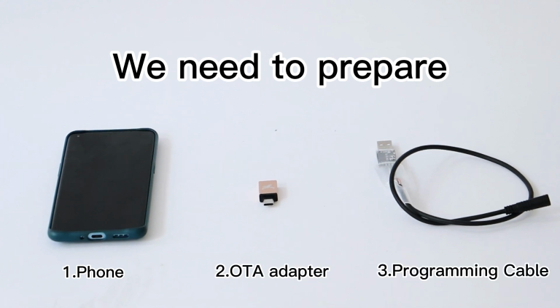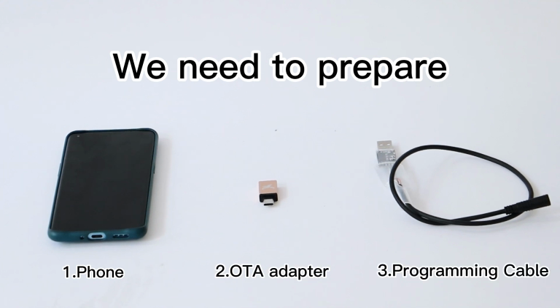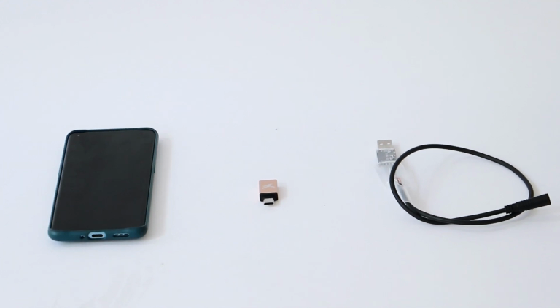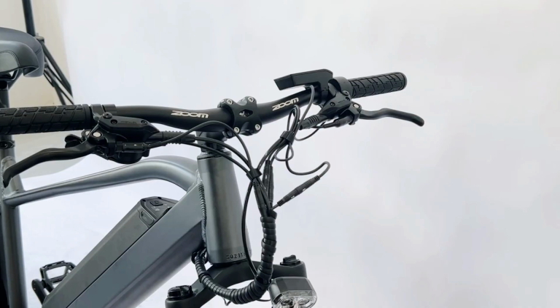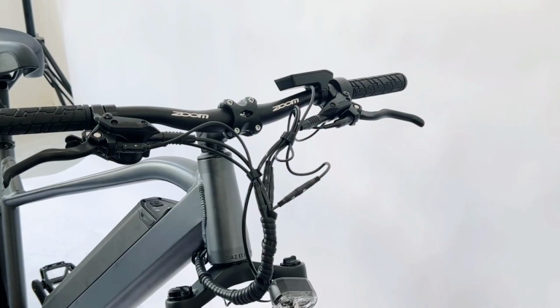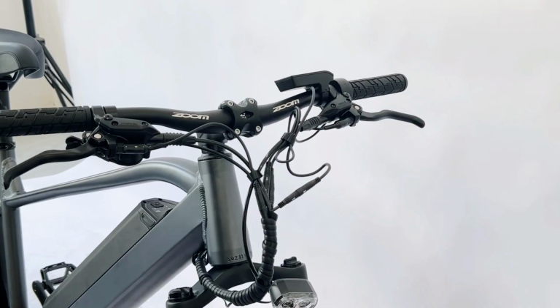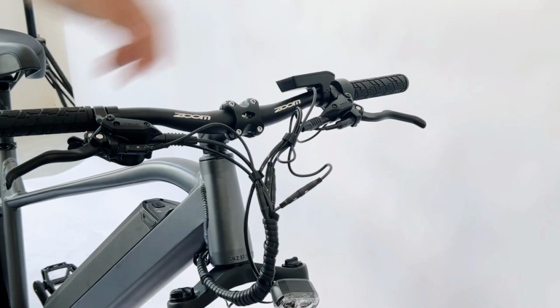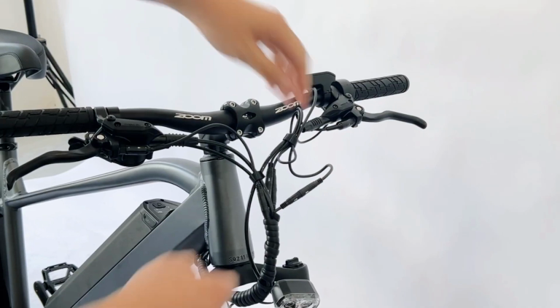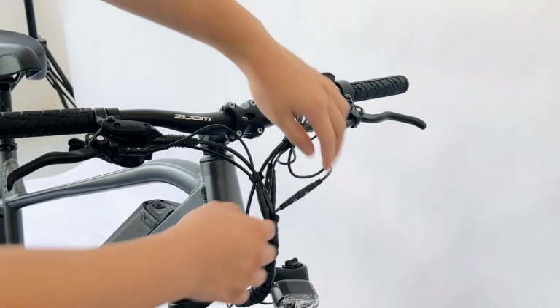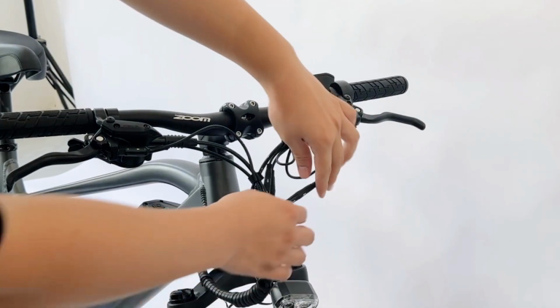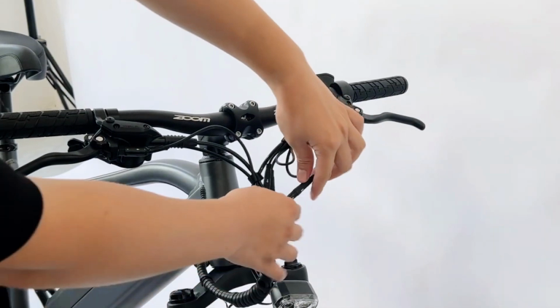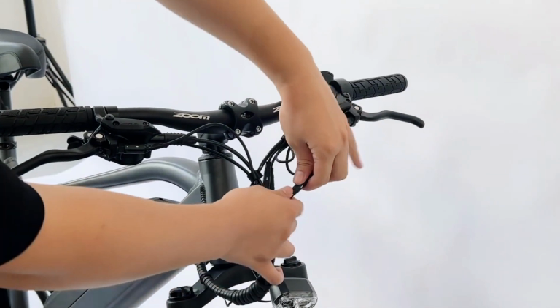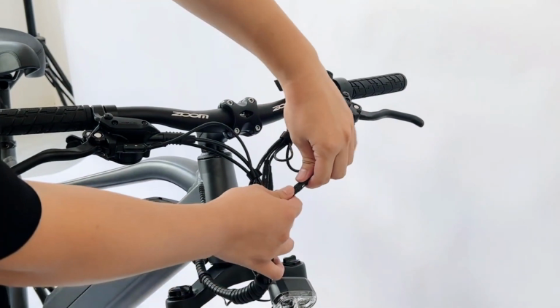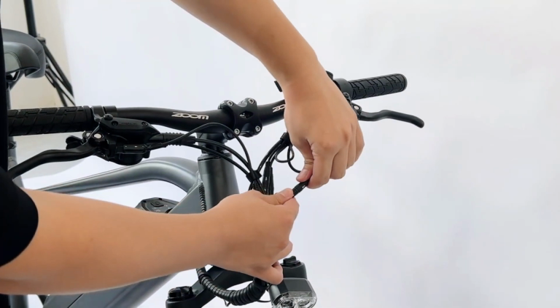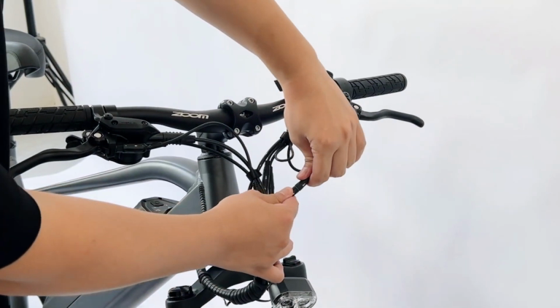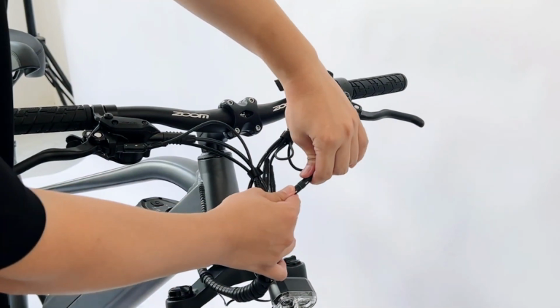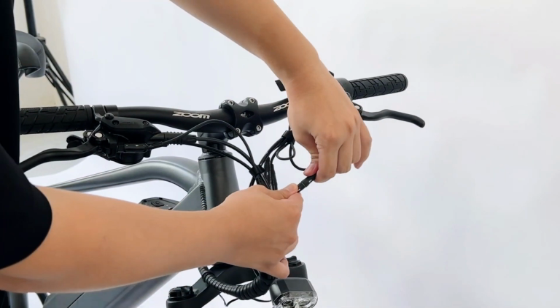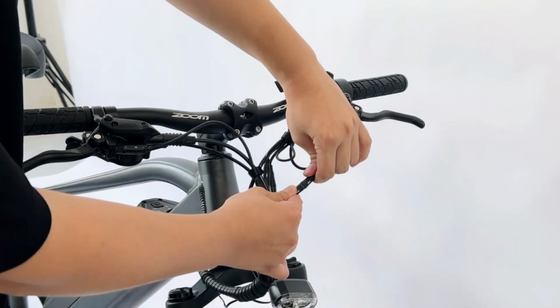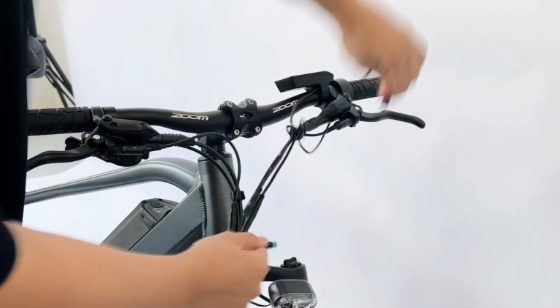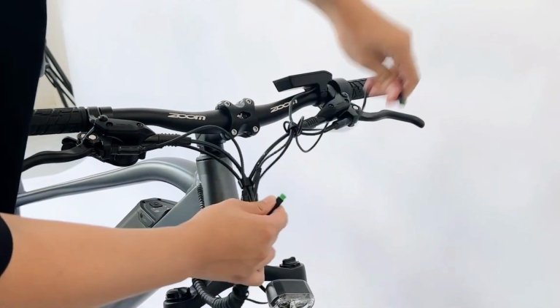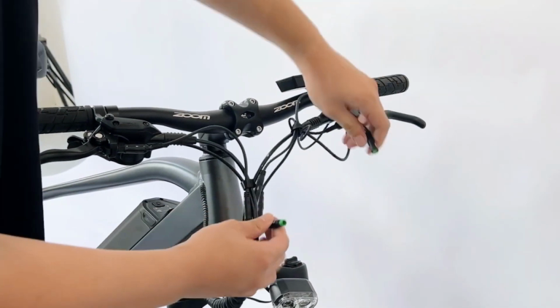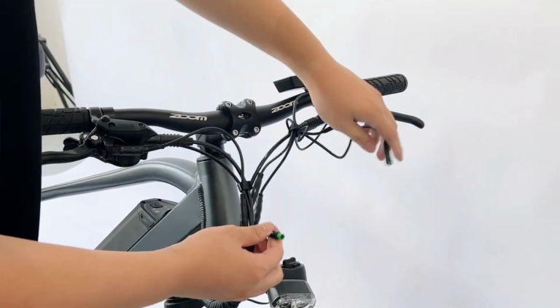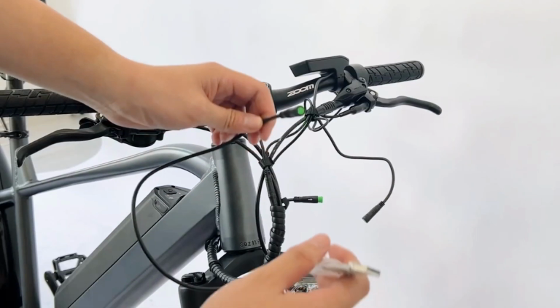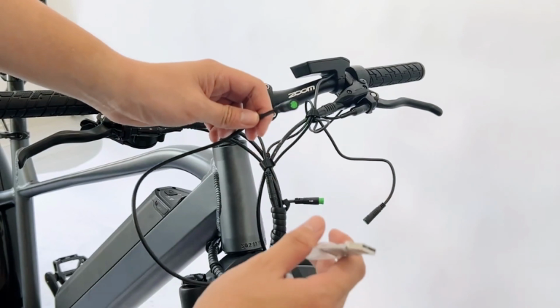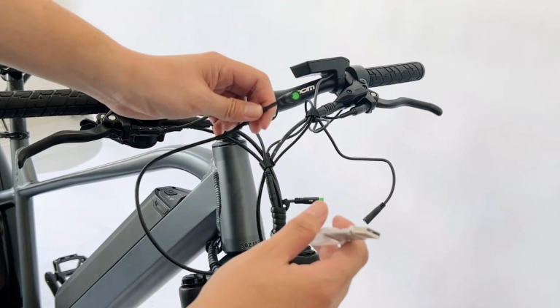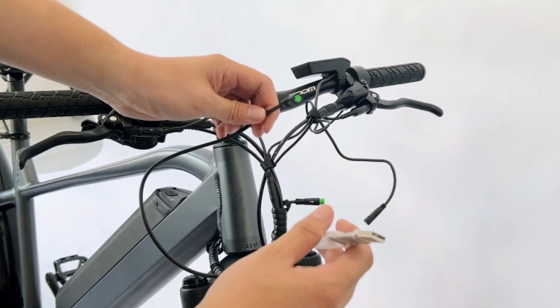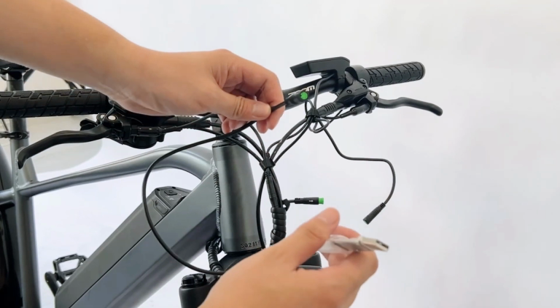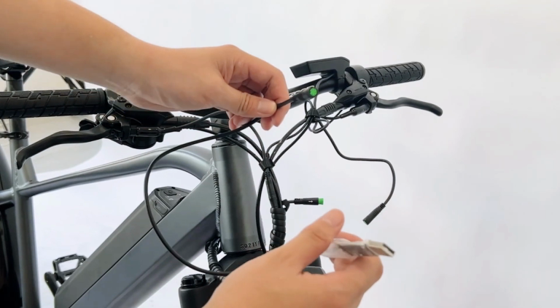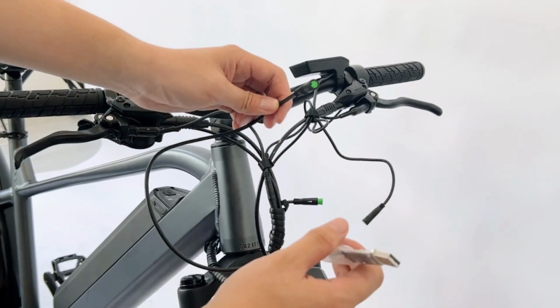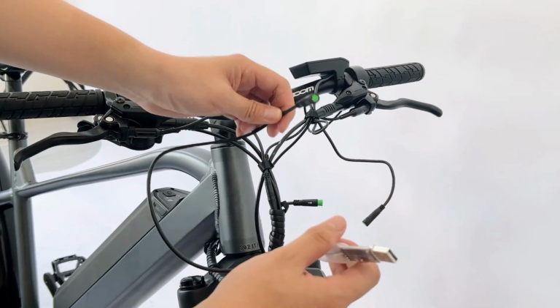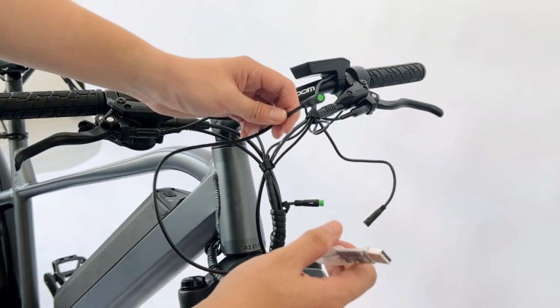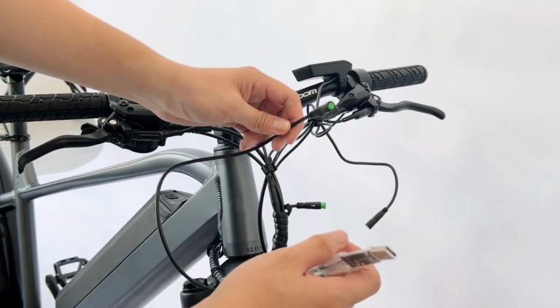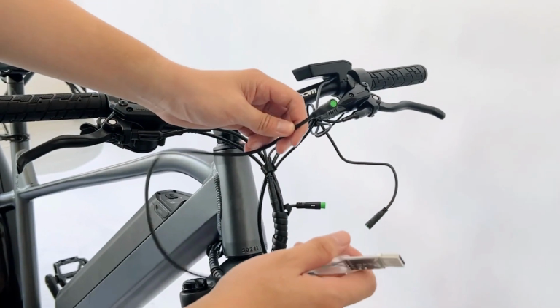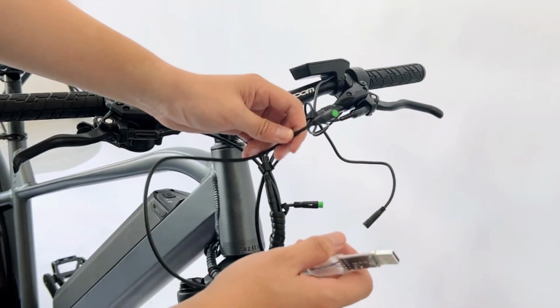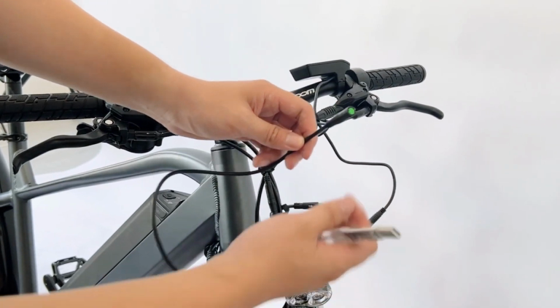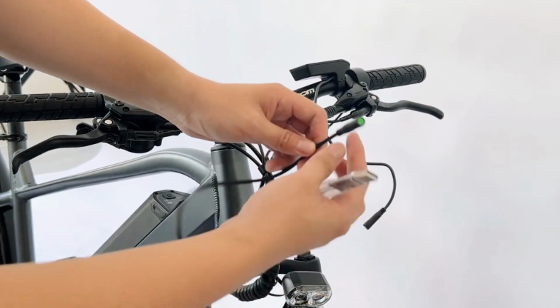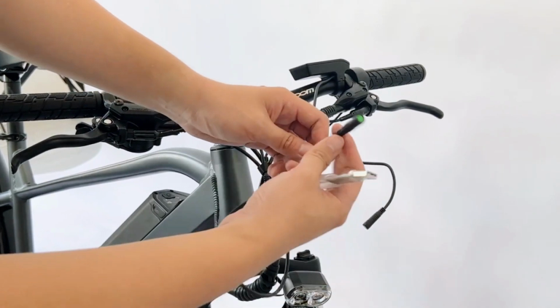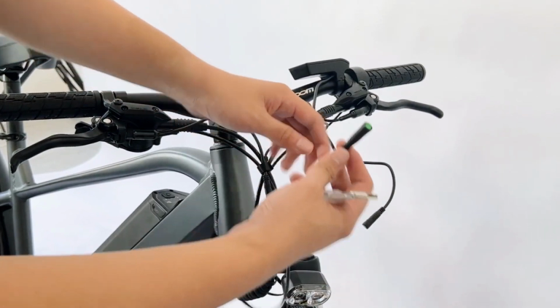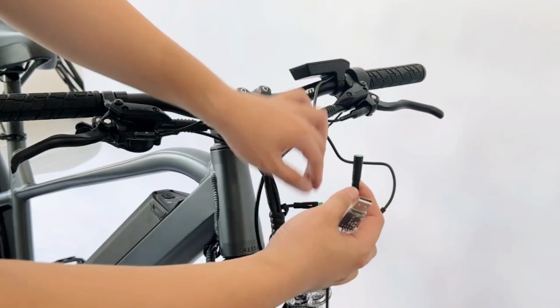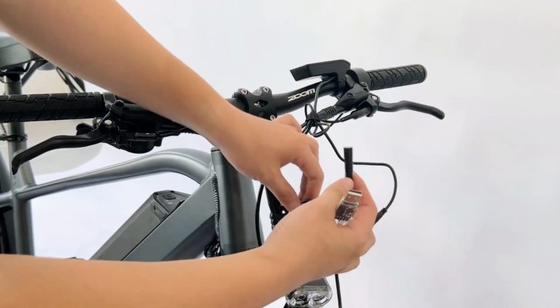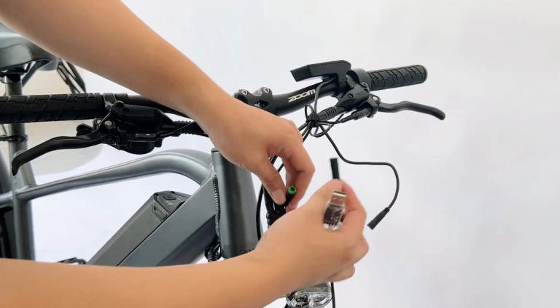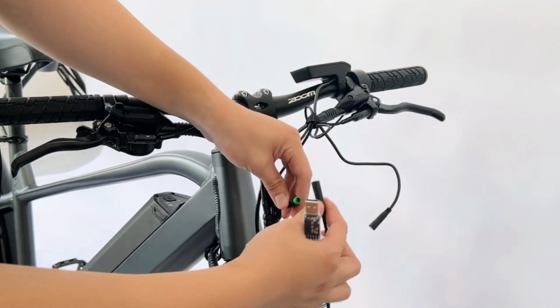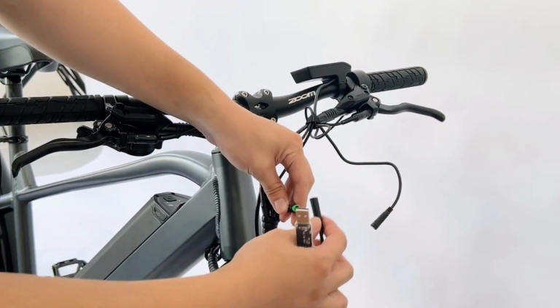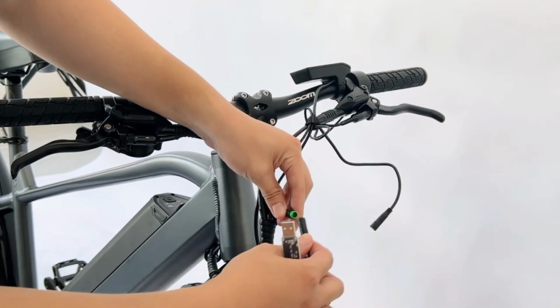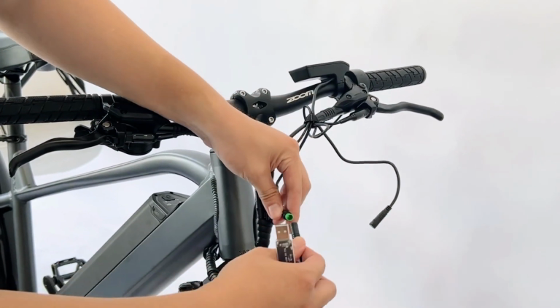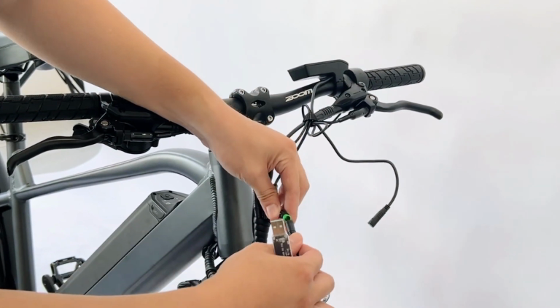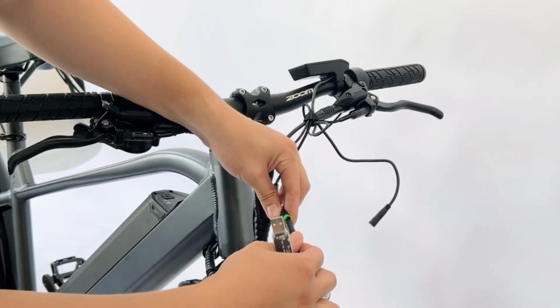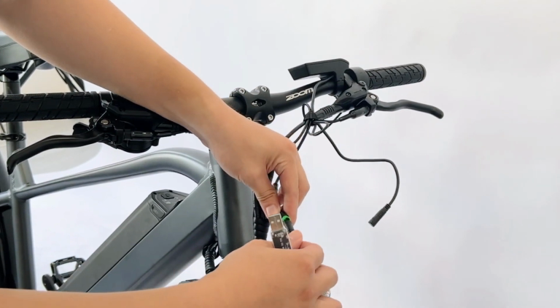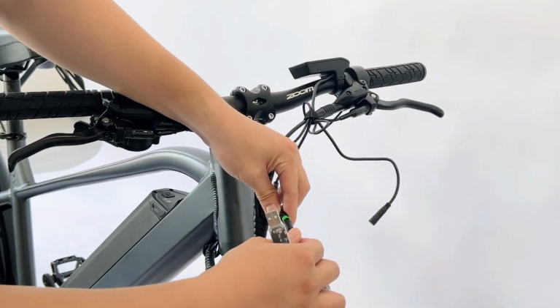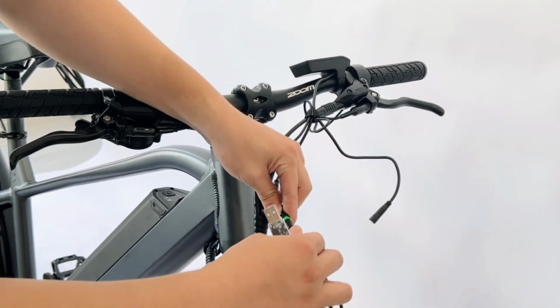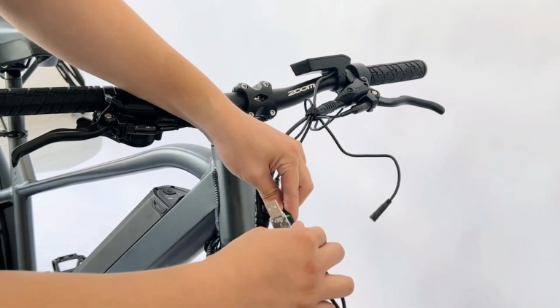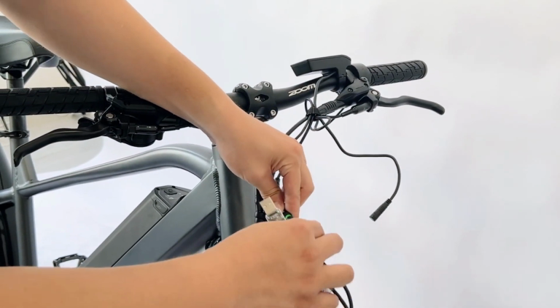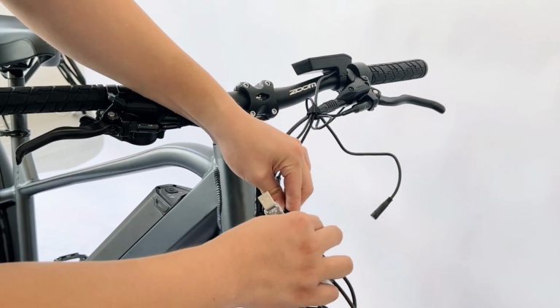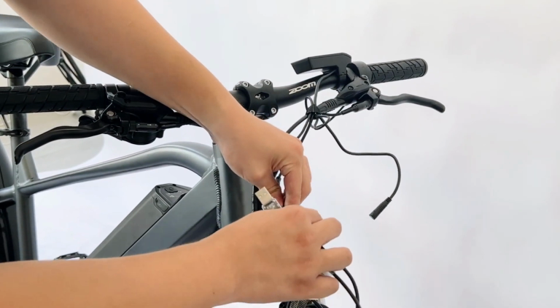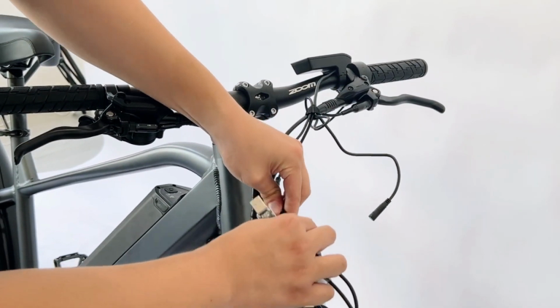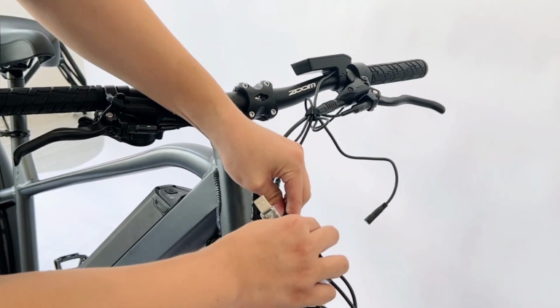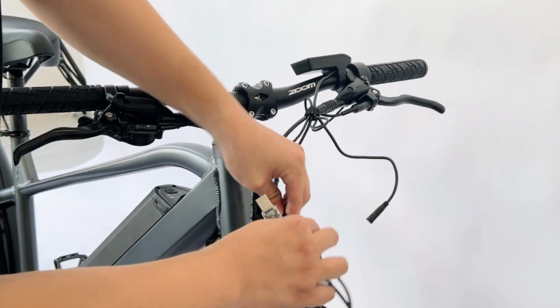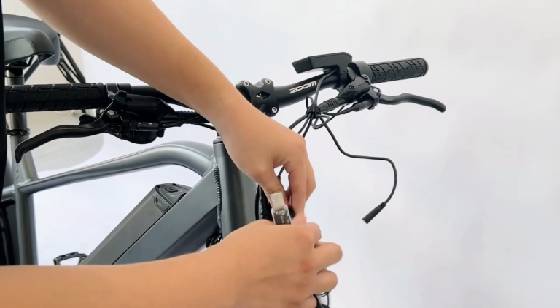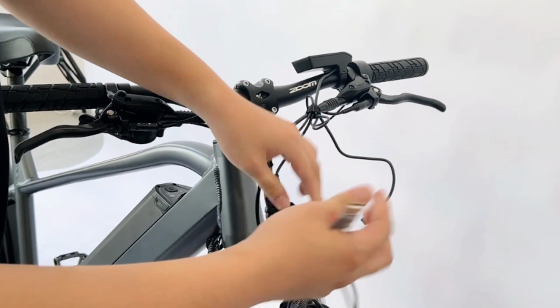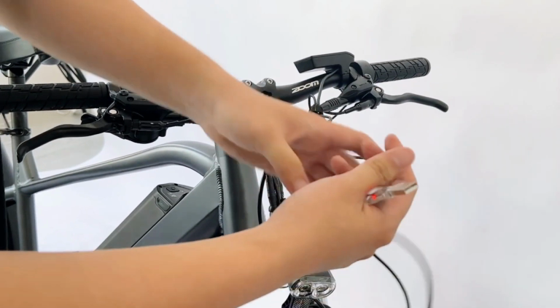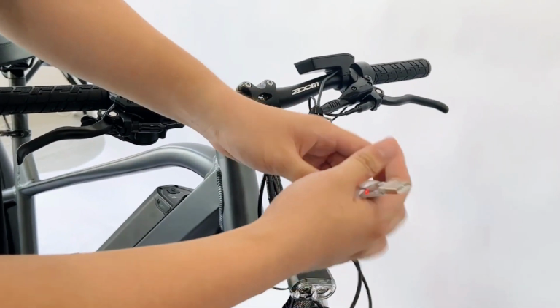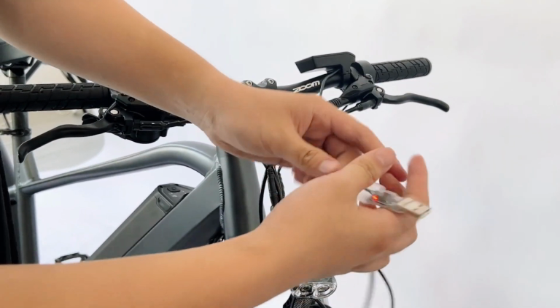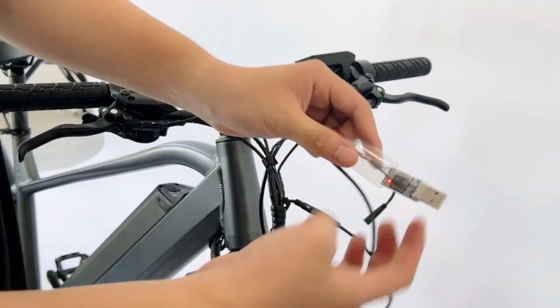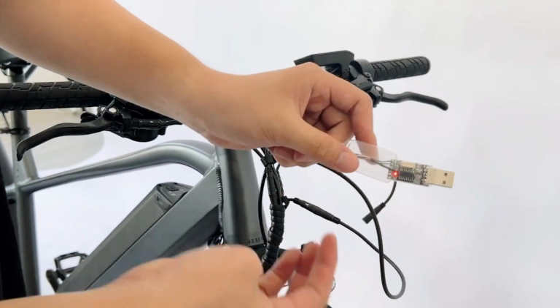The first step is to unplug the cable connecting the display and plug in the programming cable and OTA adapter.